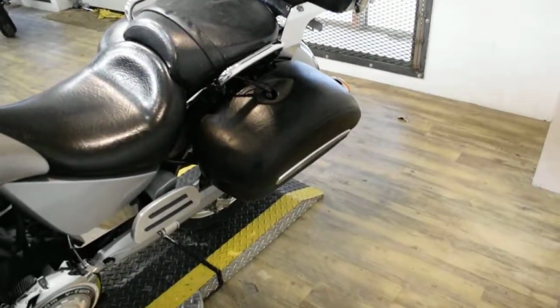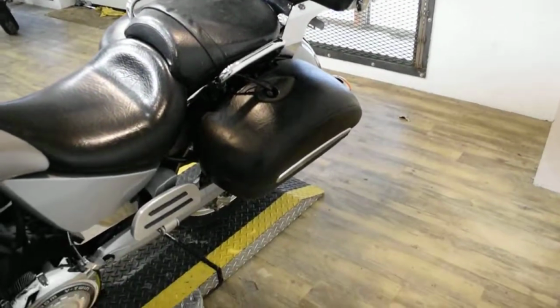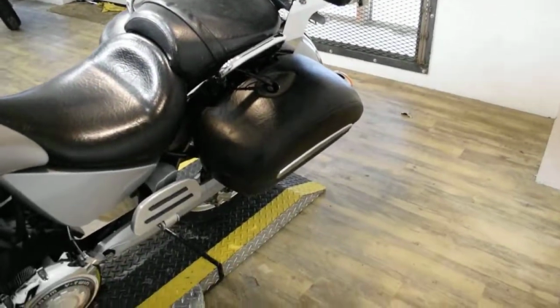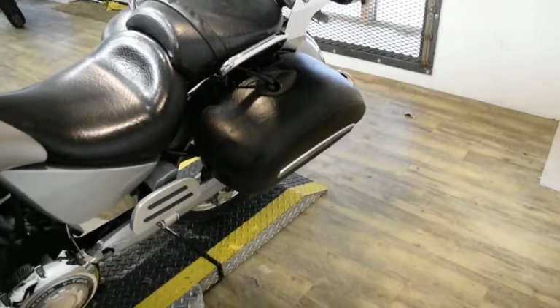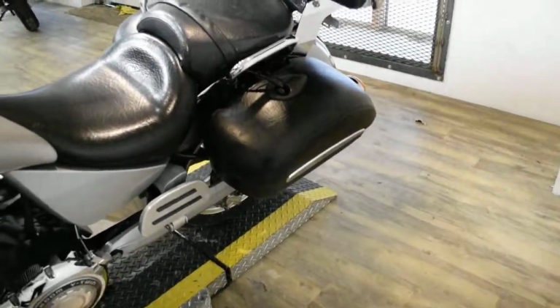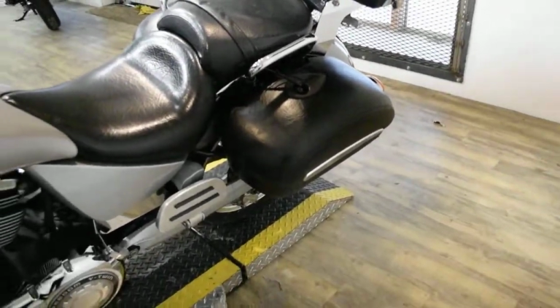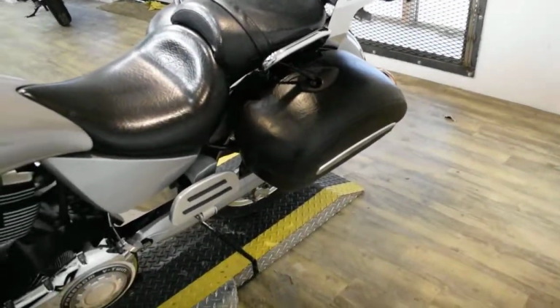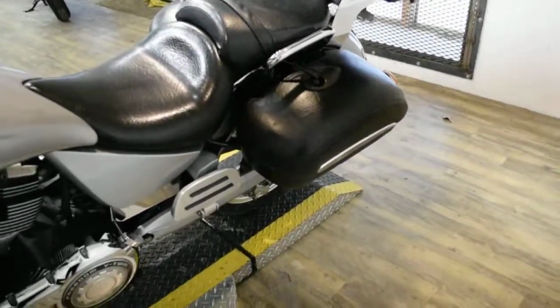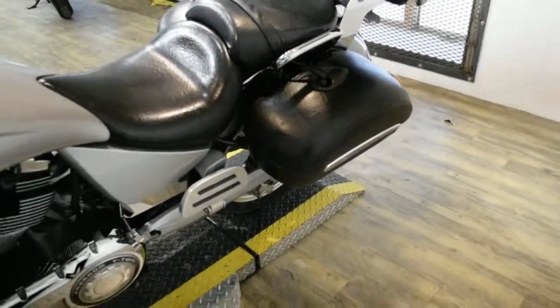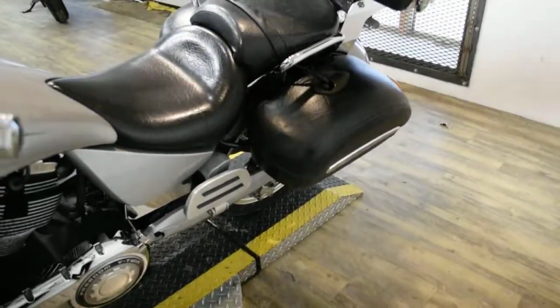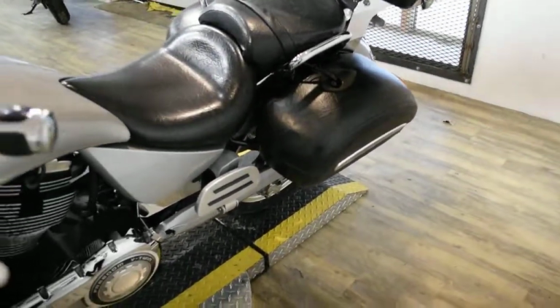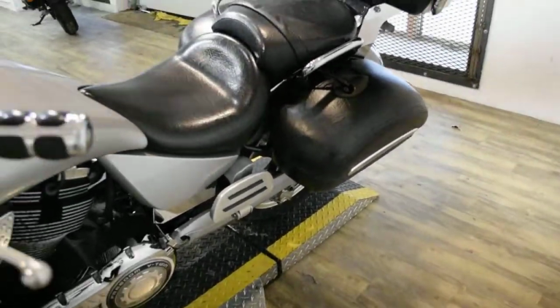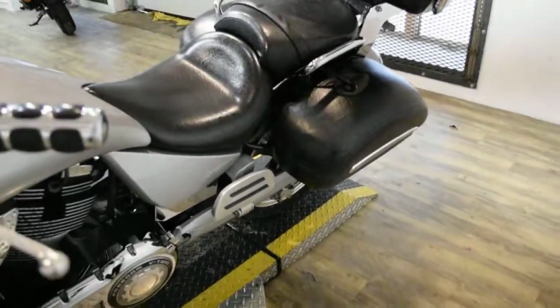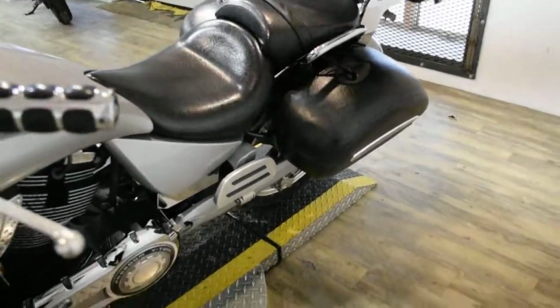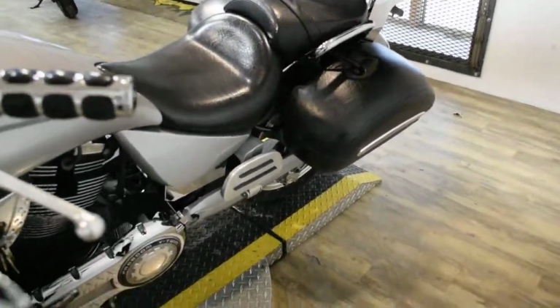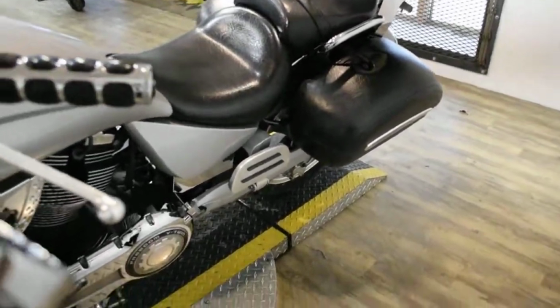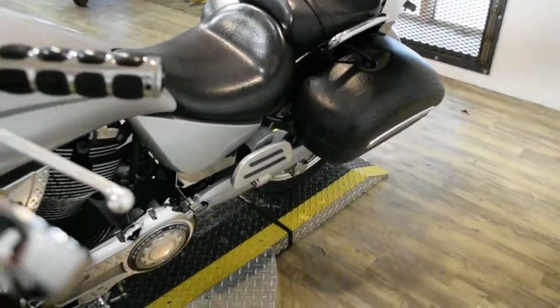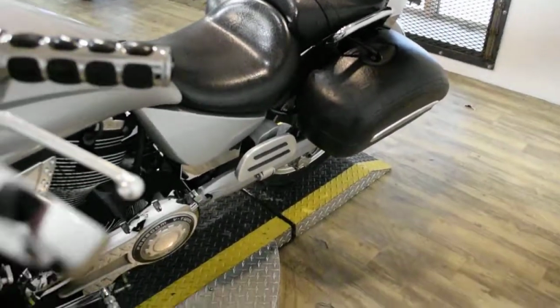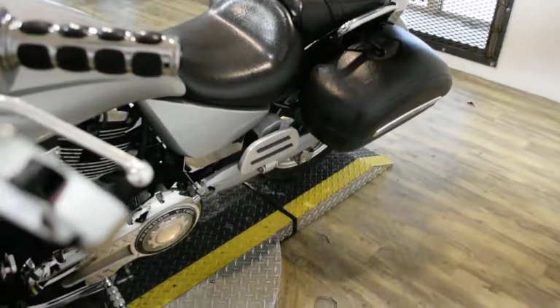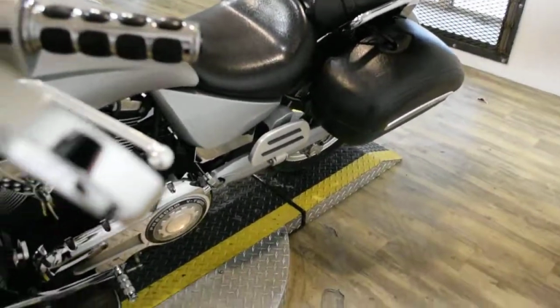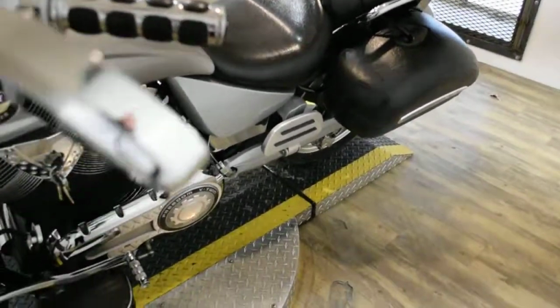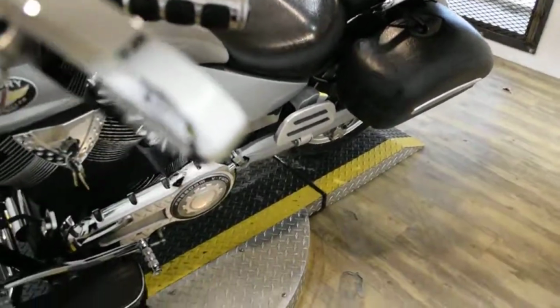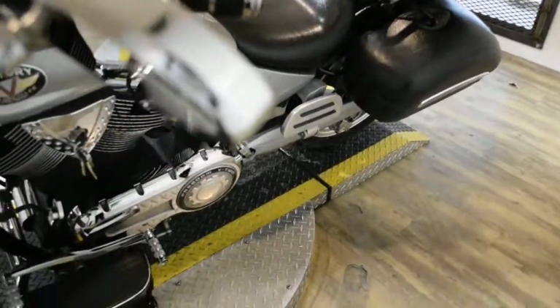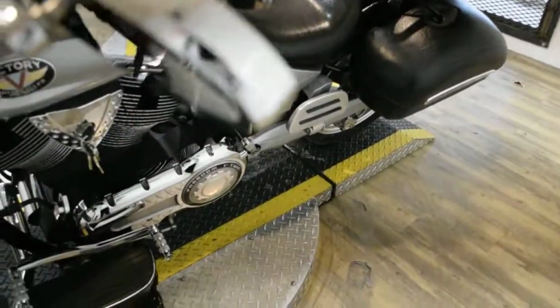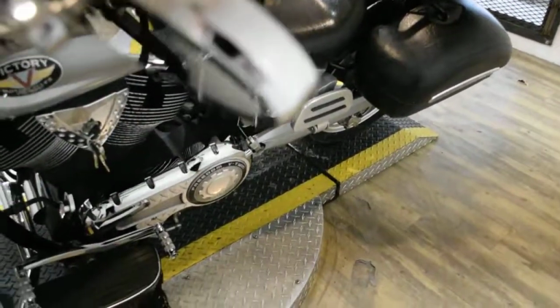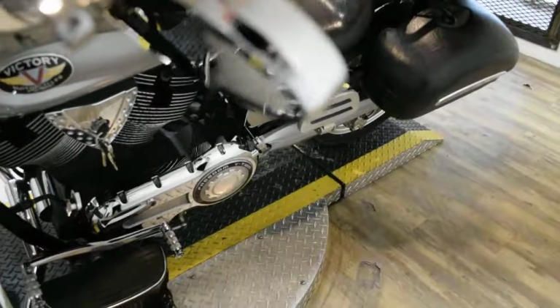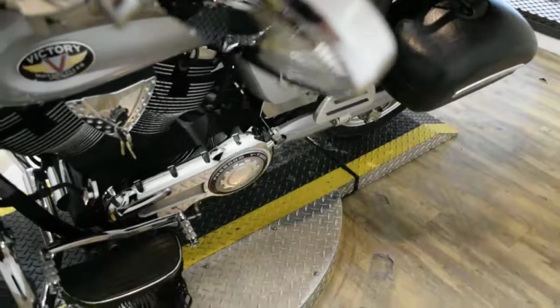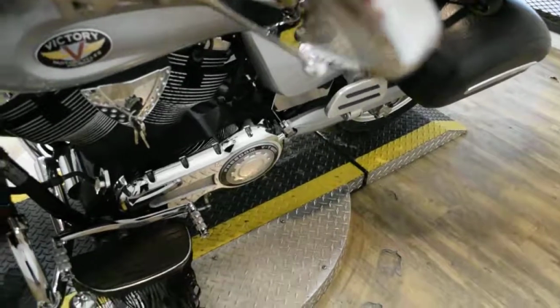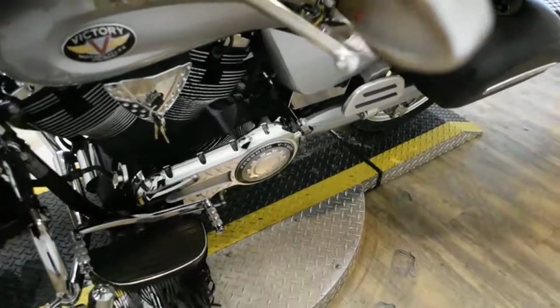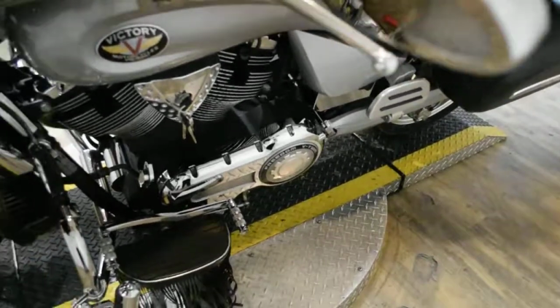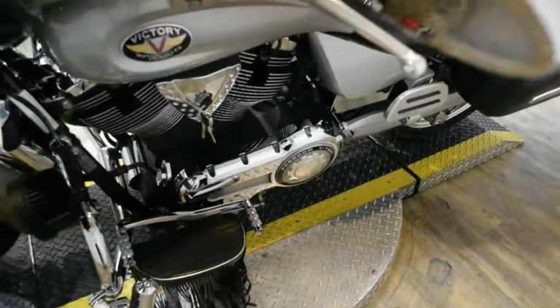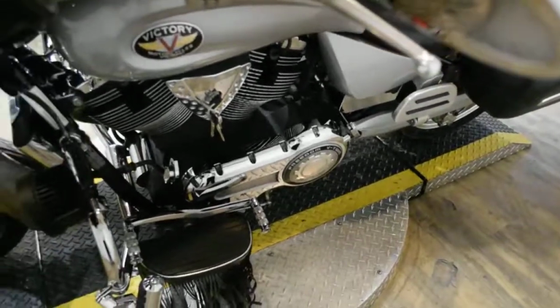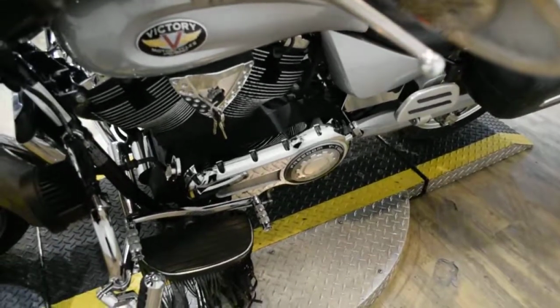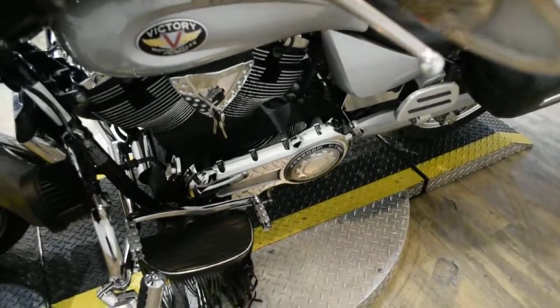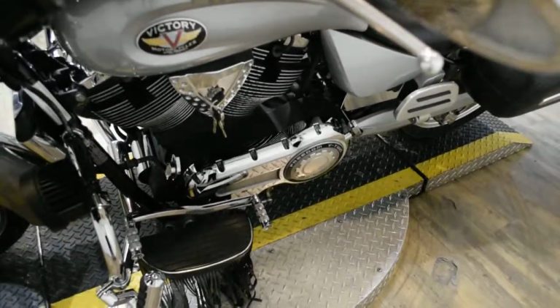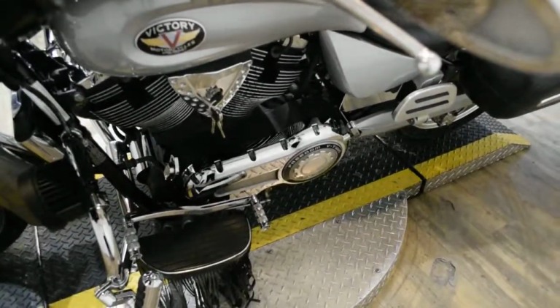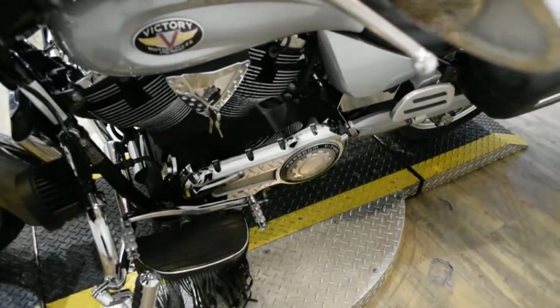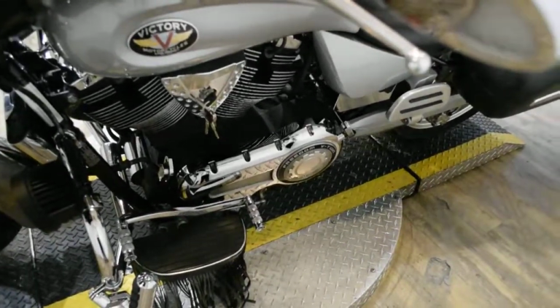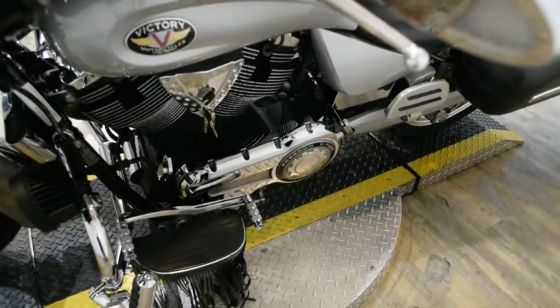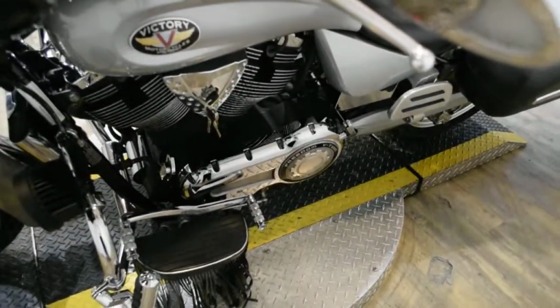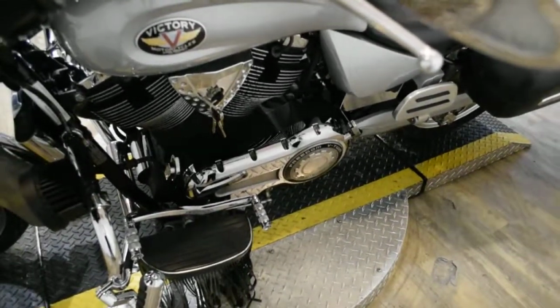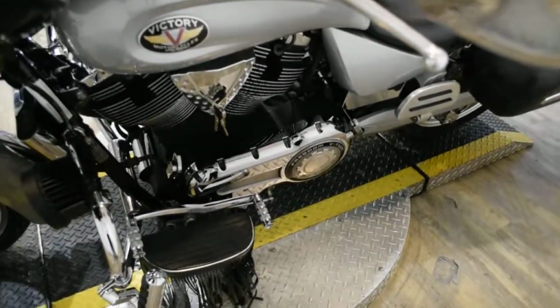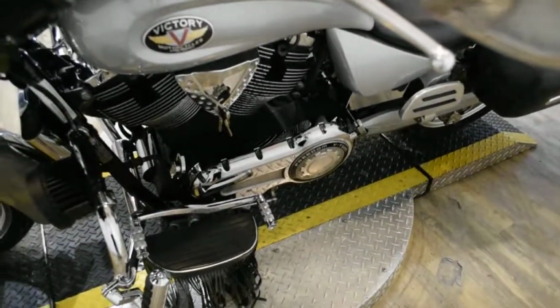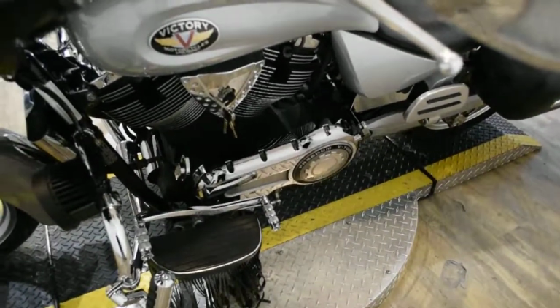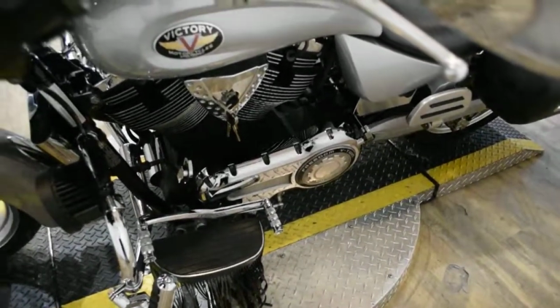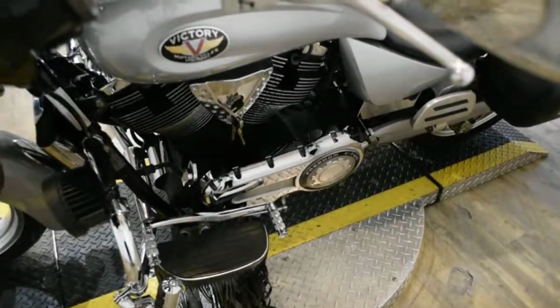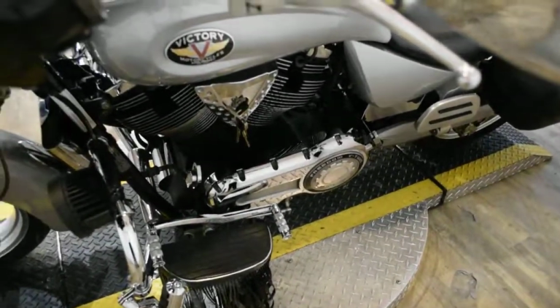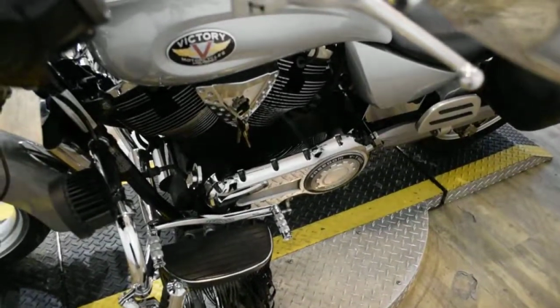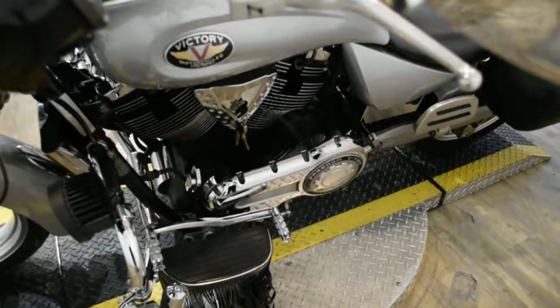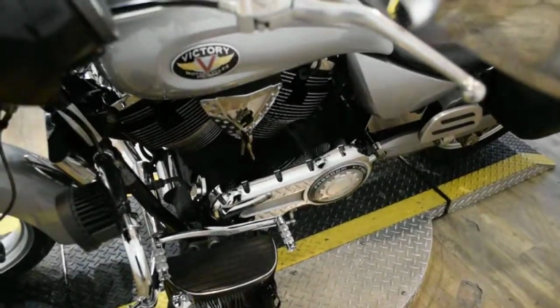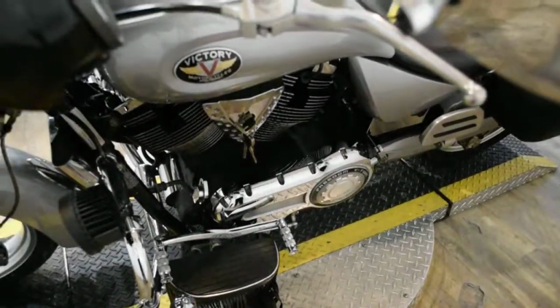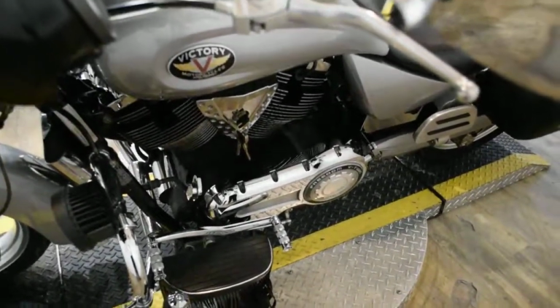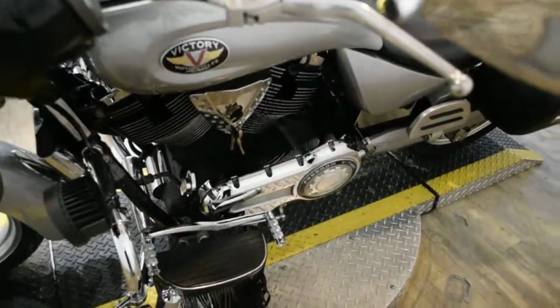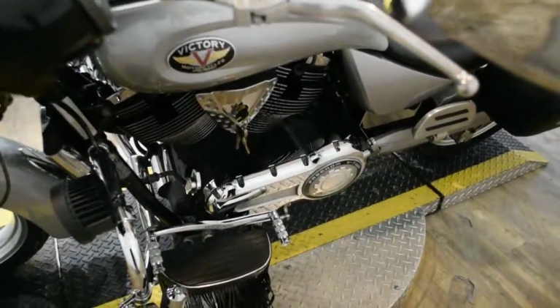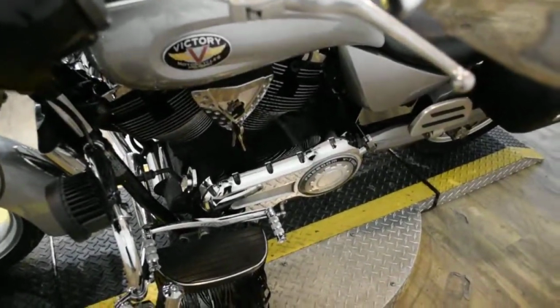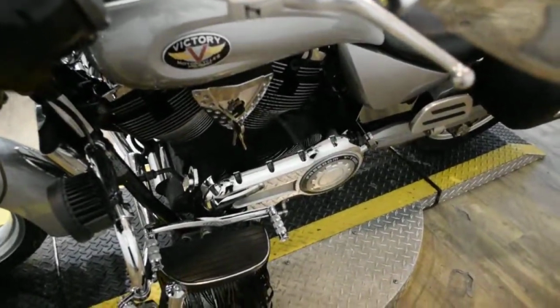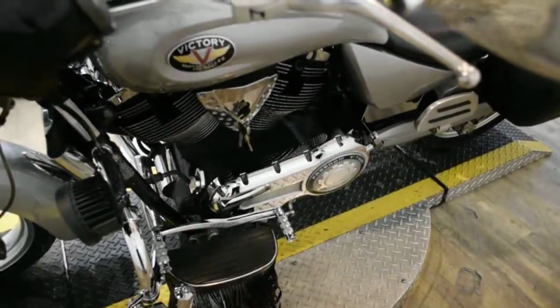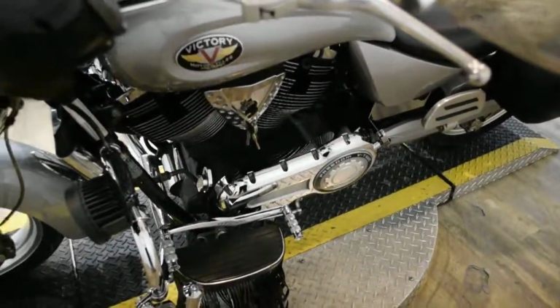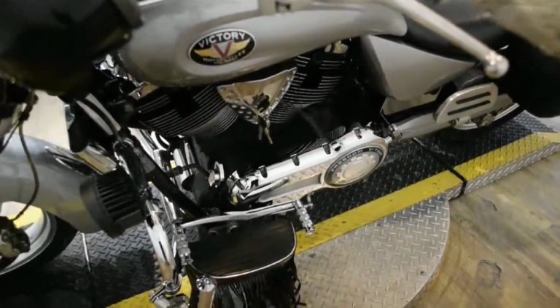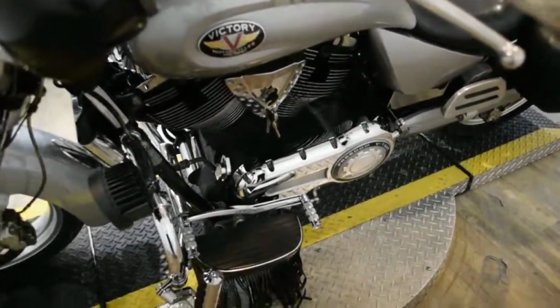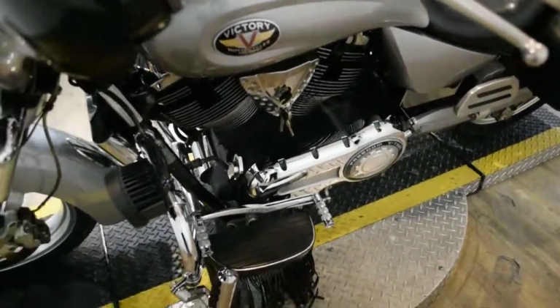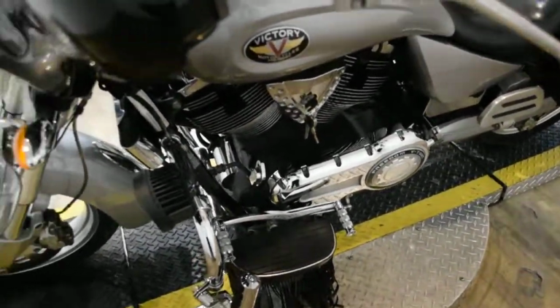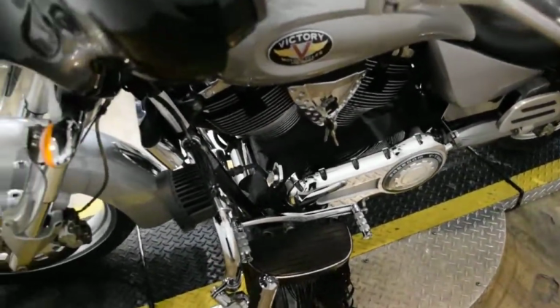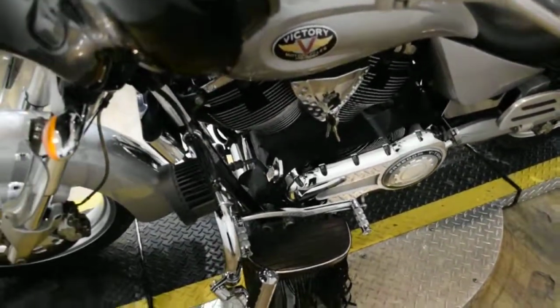The bike has been serviced and safety inspected and is ready for the road. It has 33,828 miles on it.